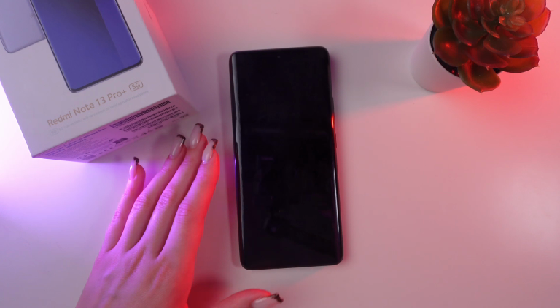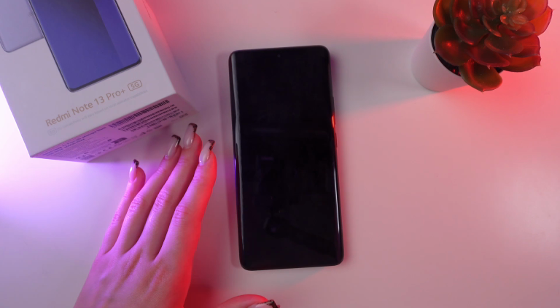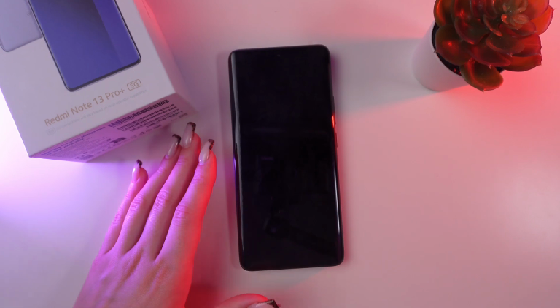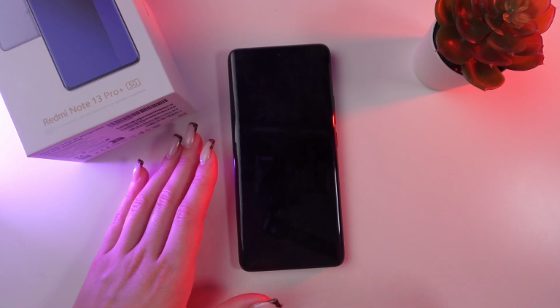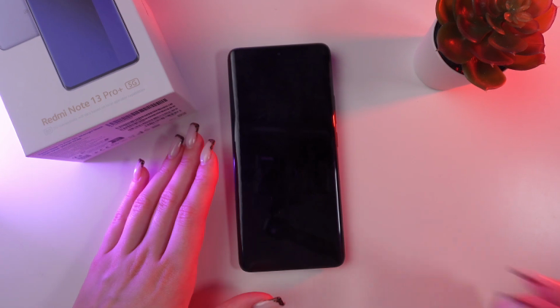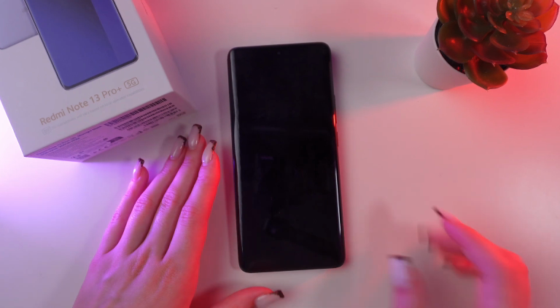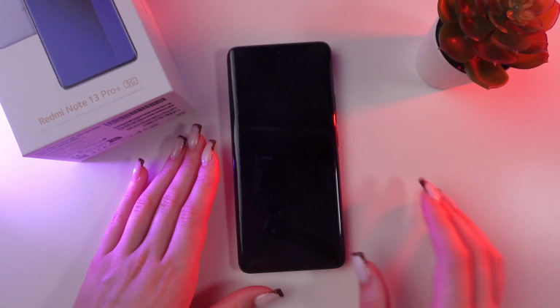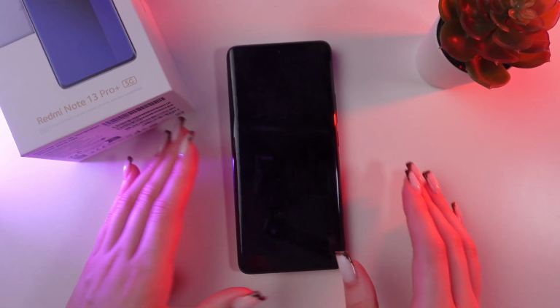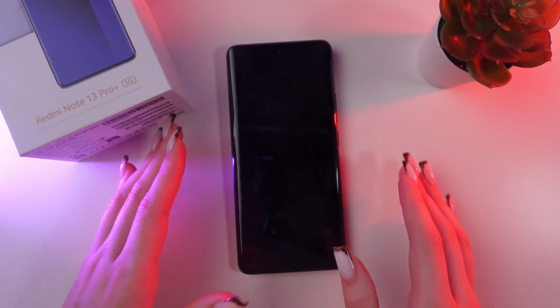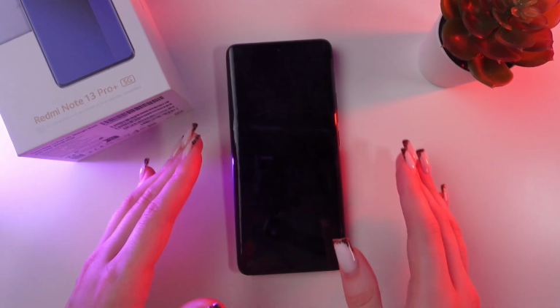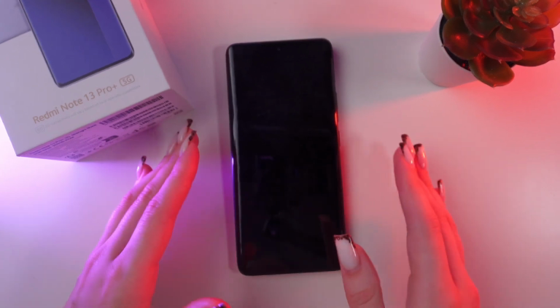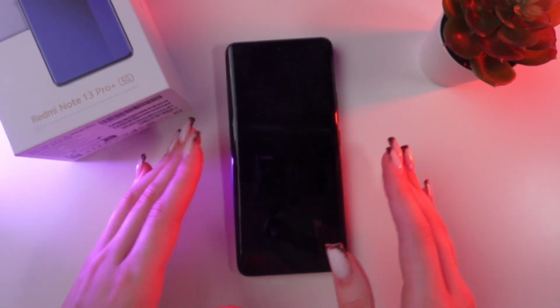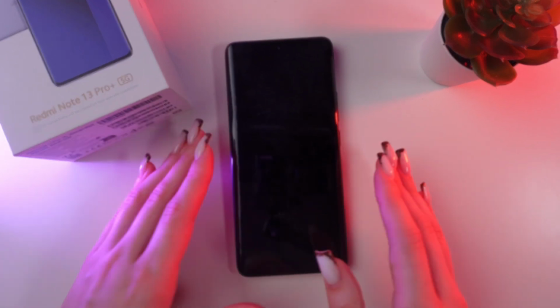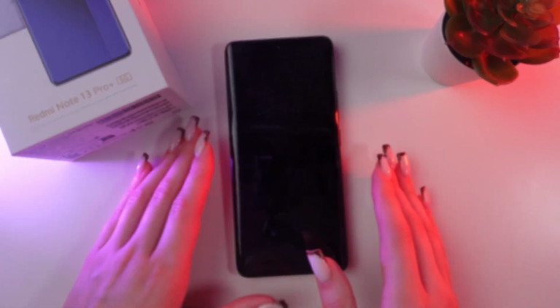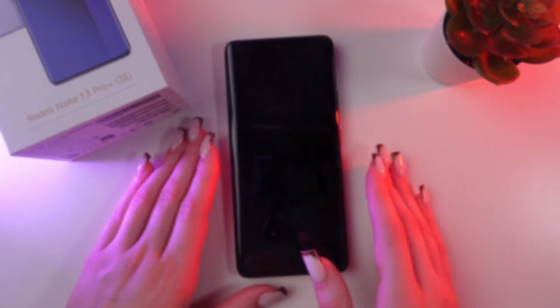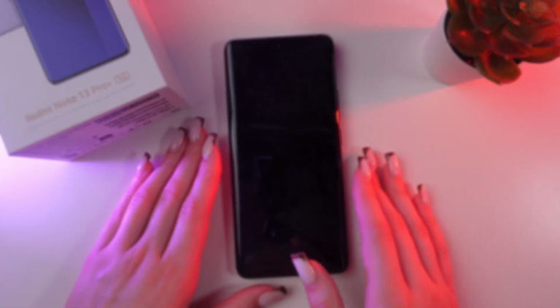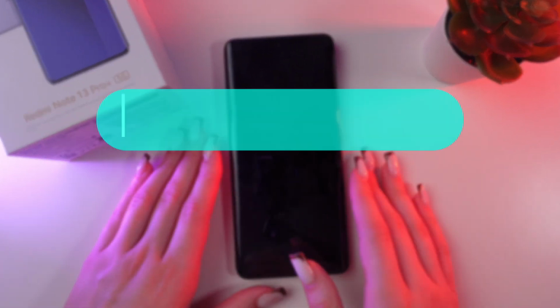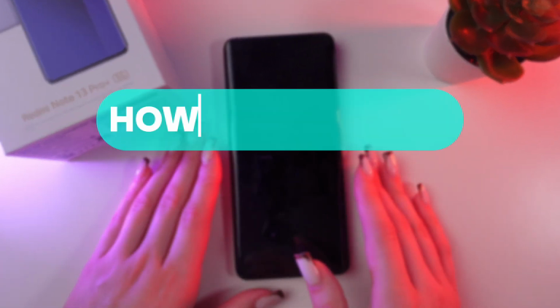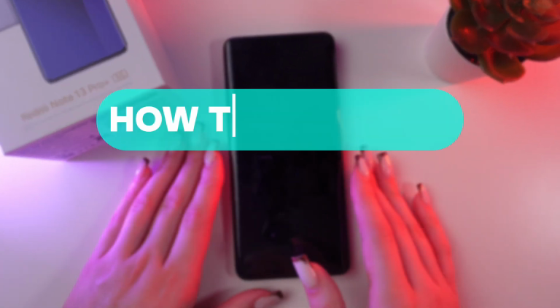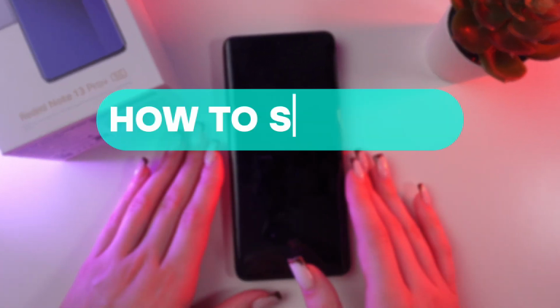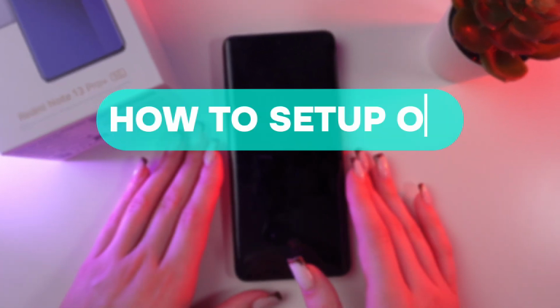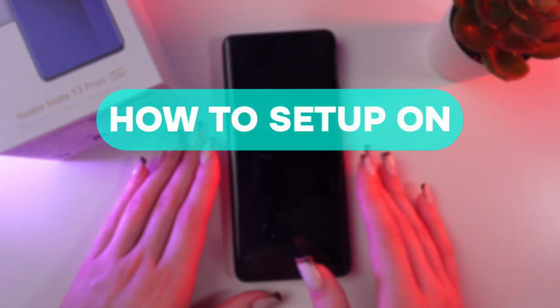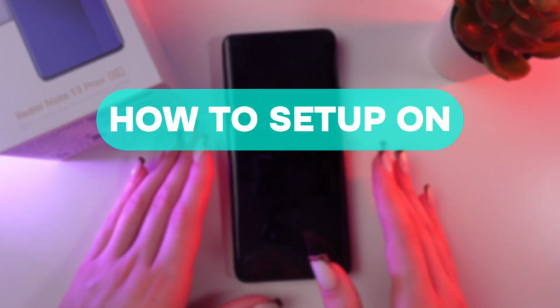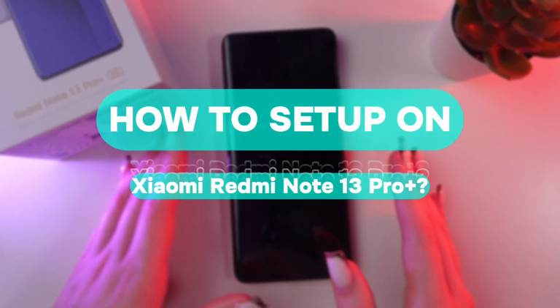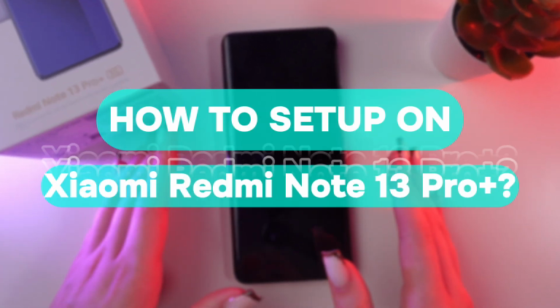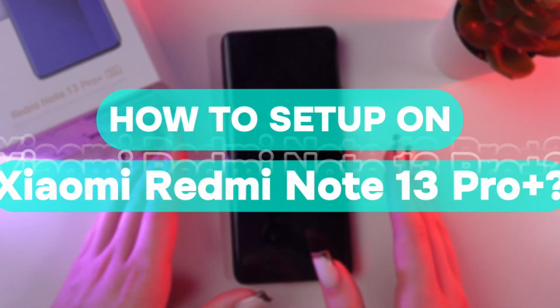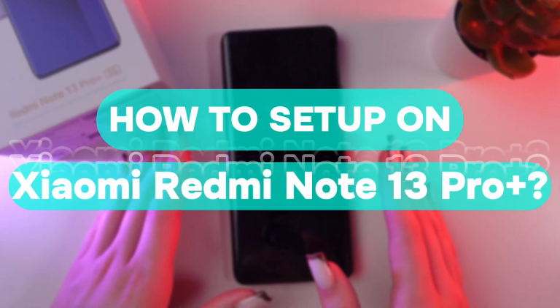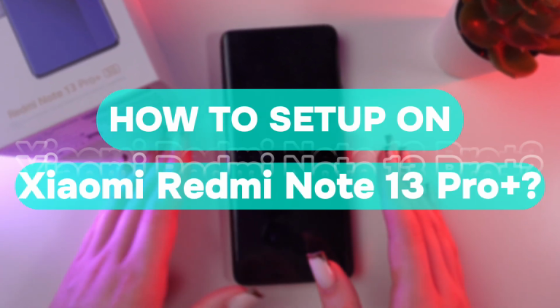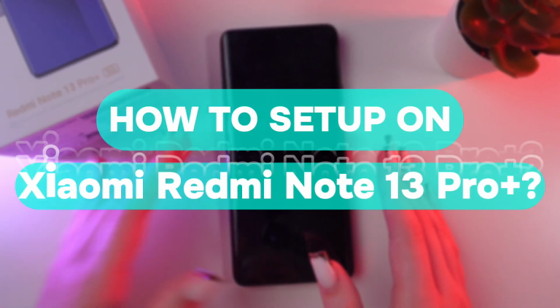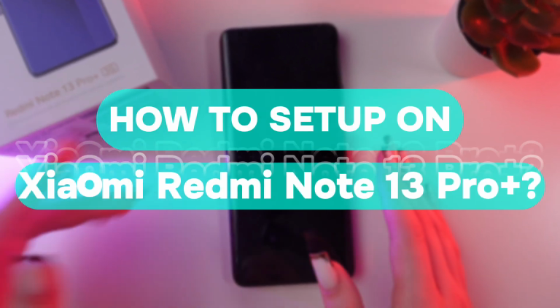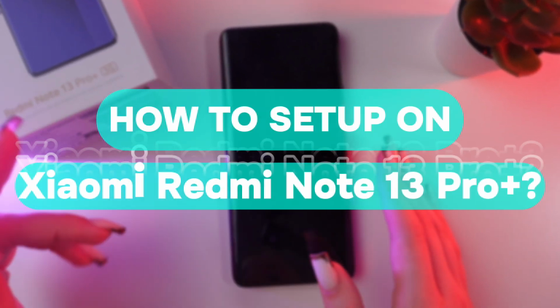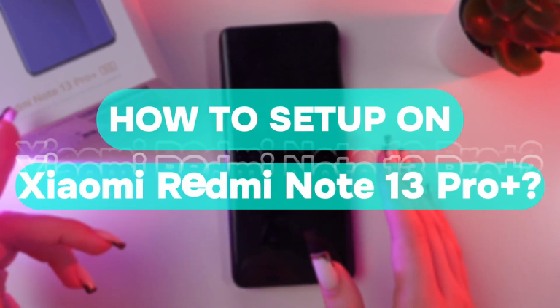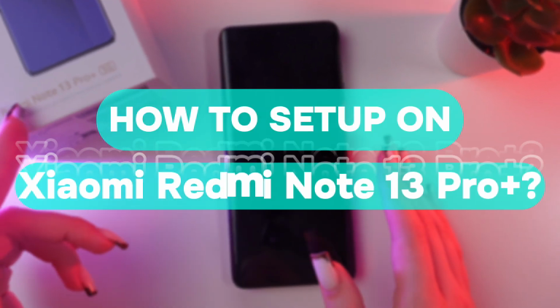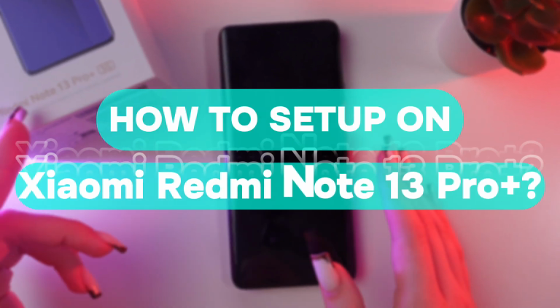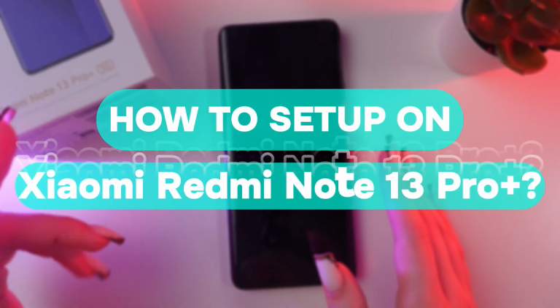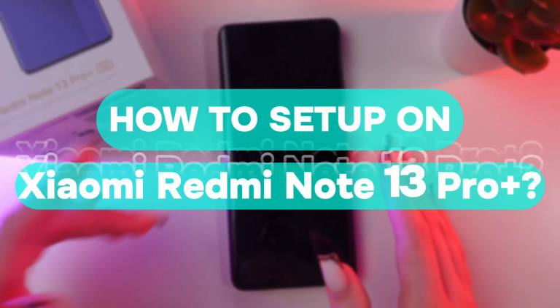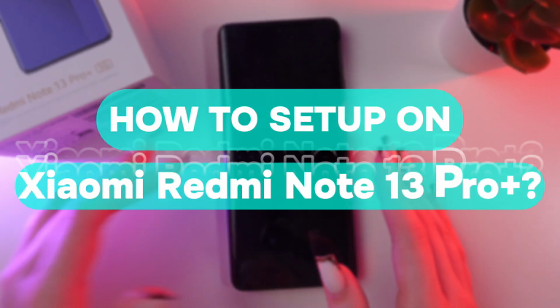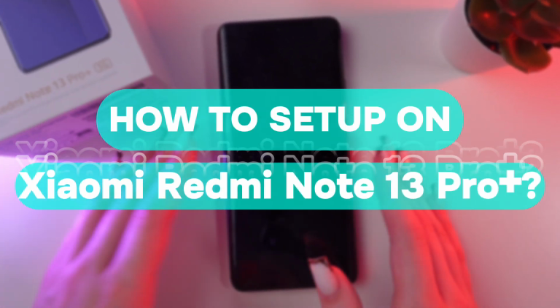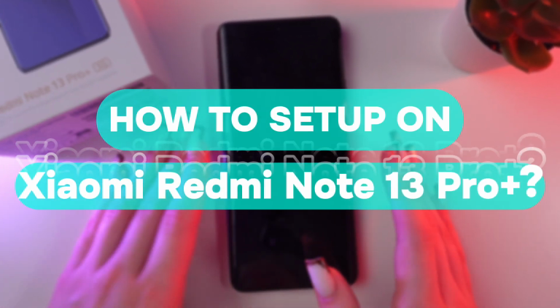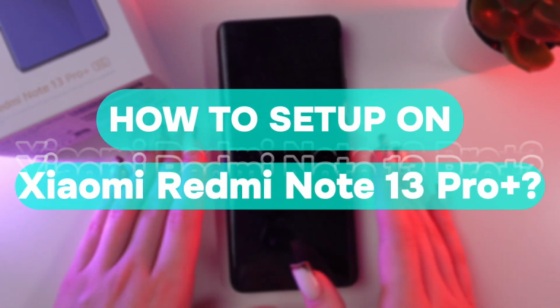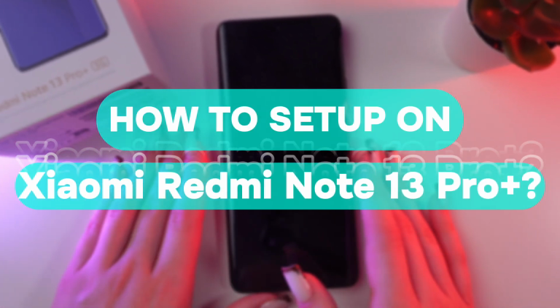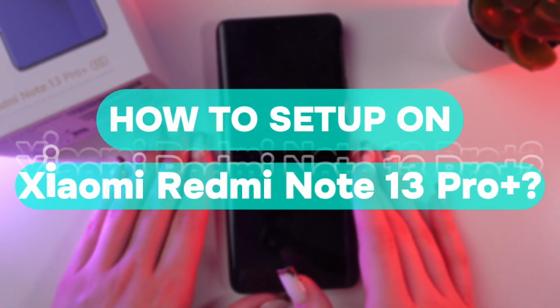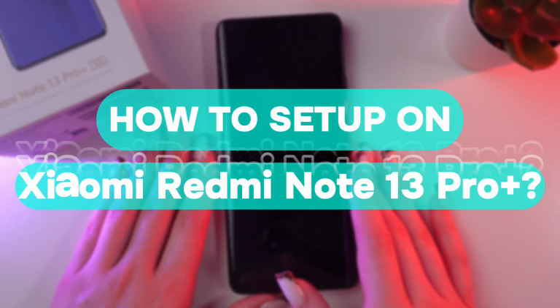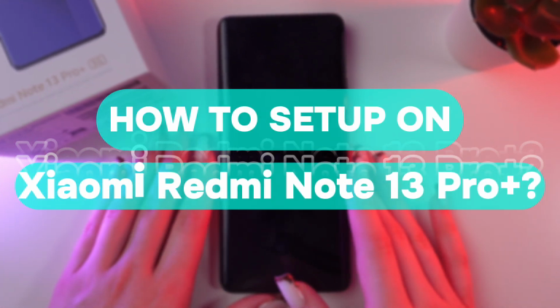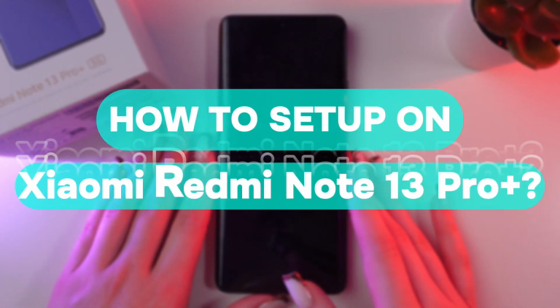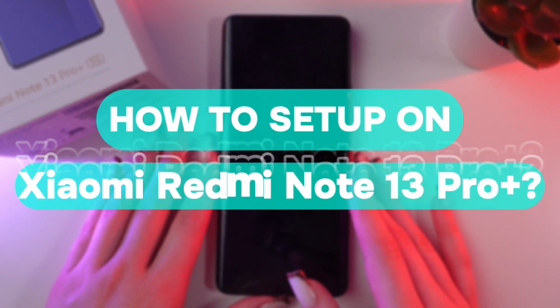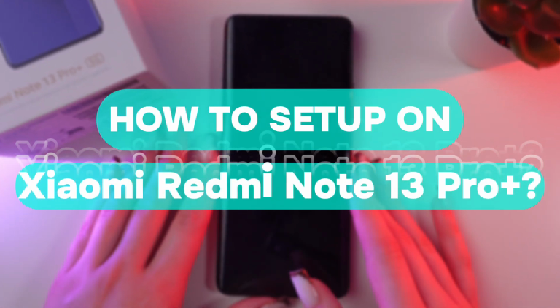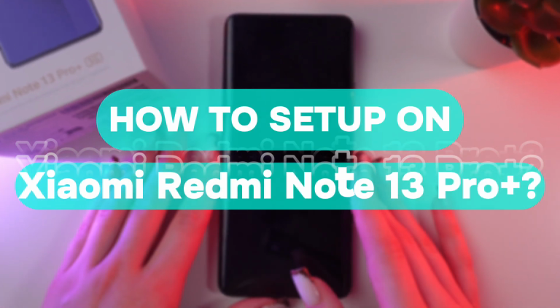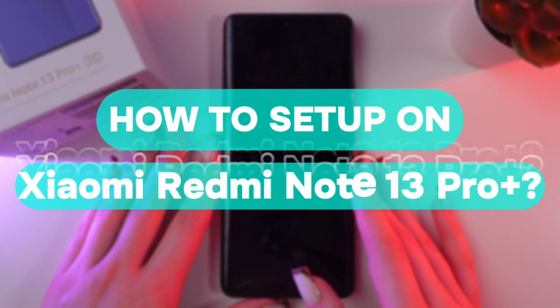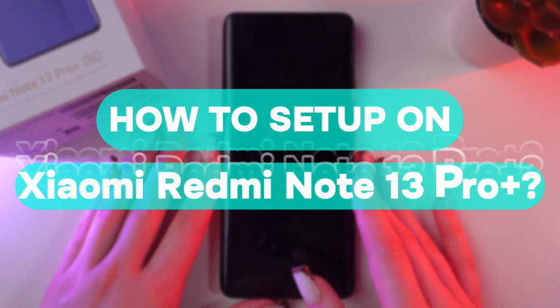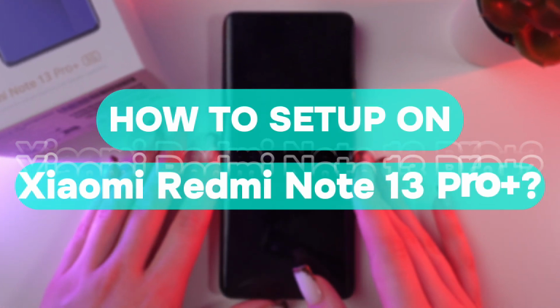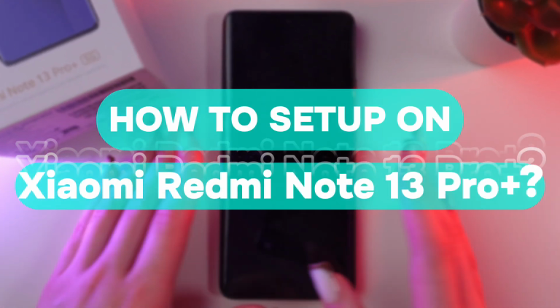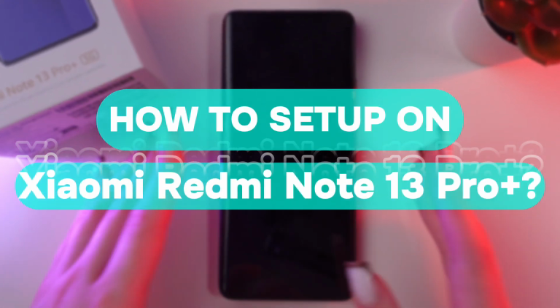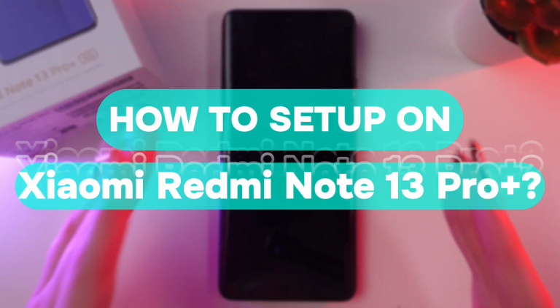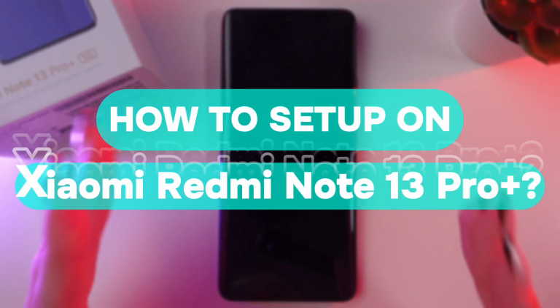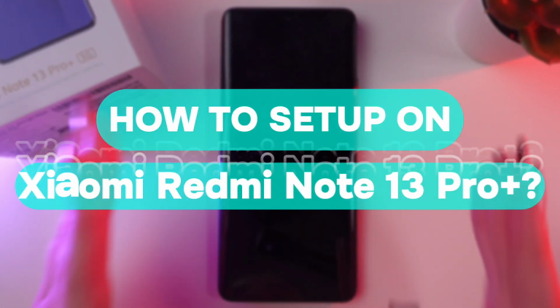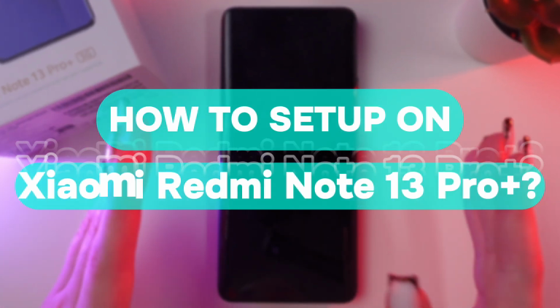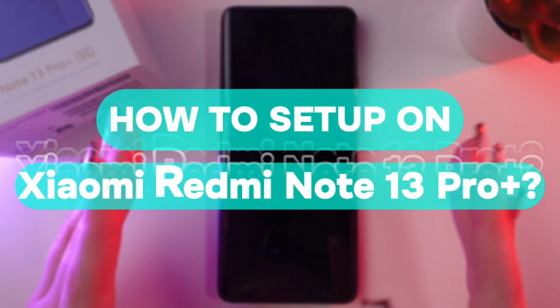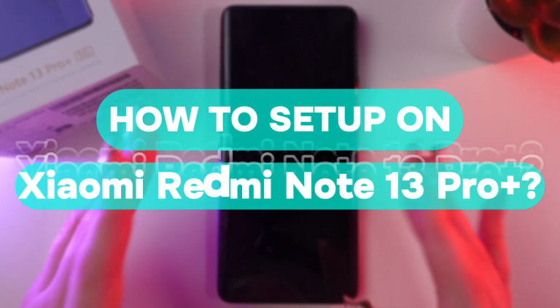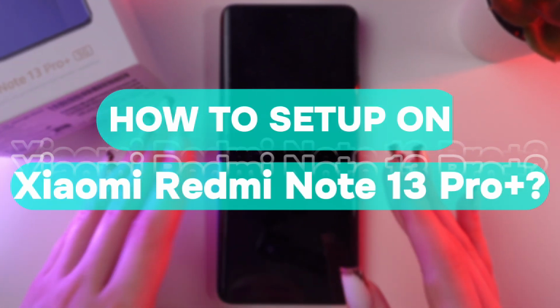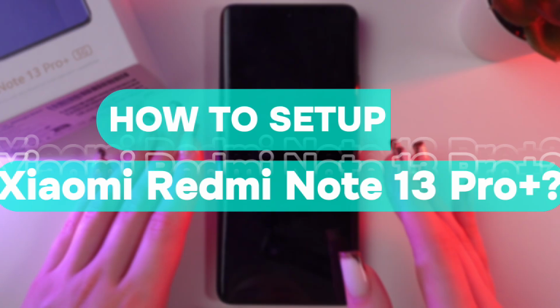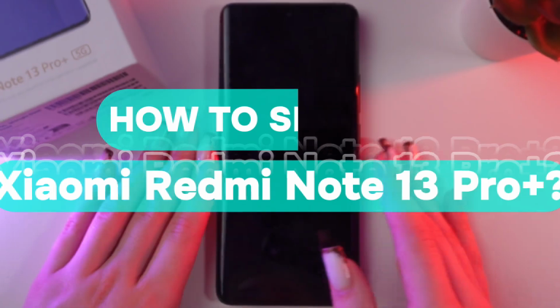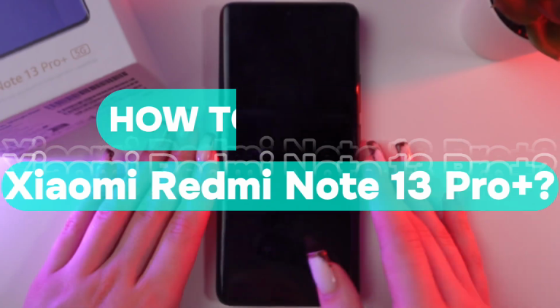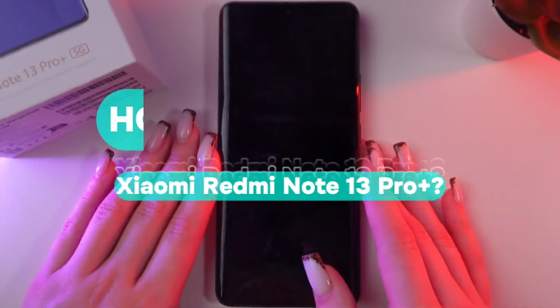Hi there! Today I'll show you how to set up your new Redmi Note 13 Pro Plus. Let's get started.